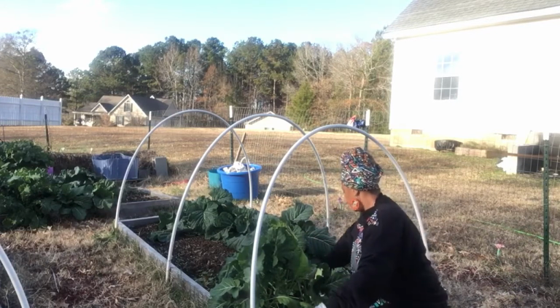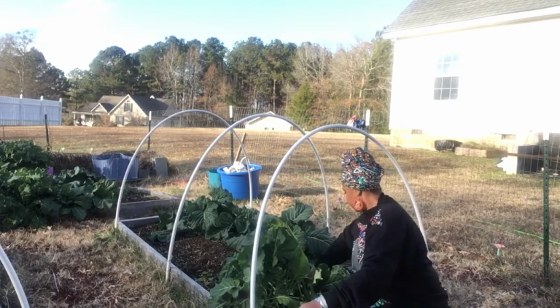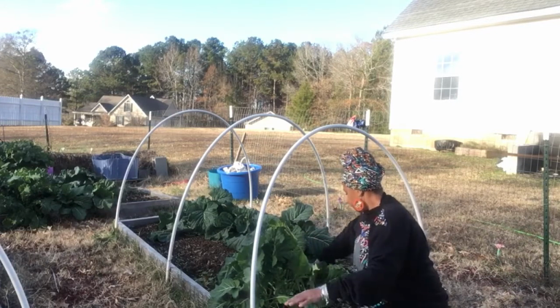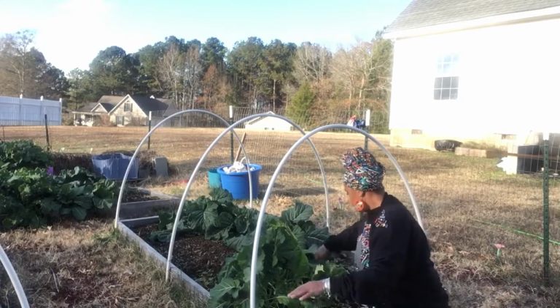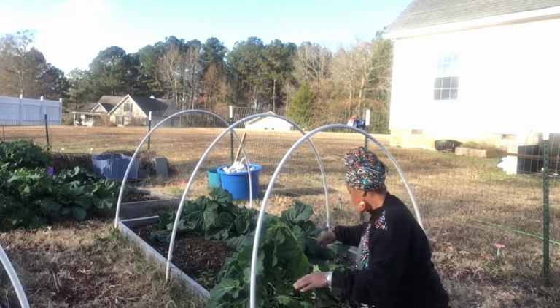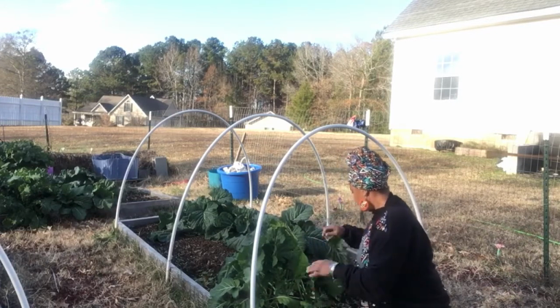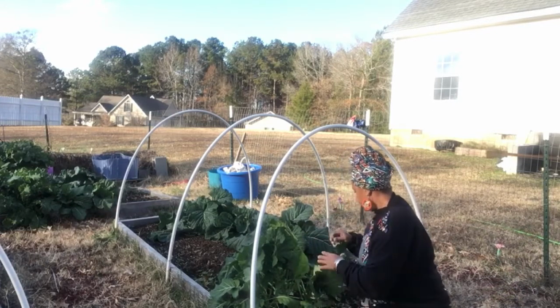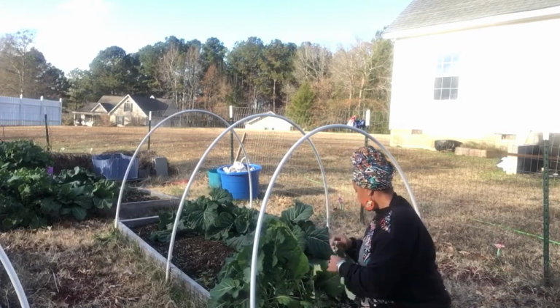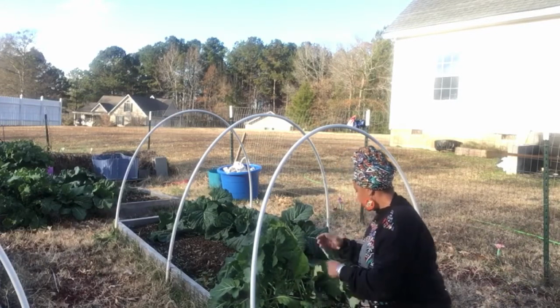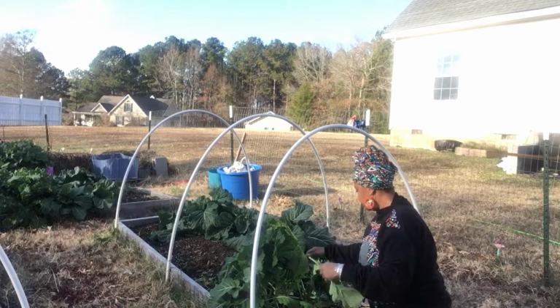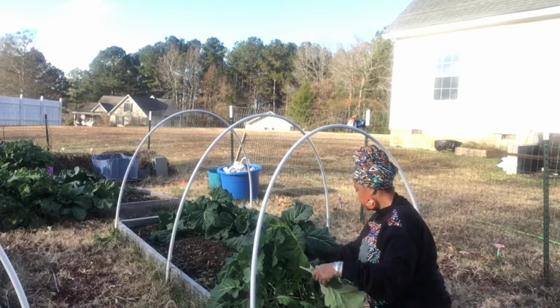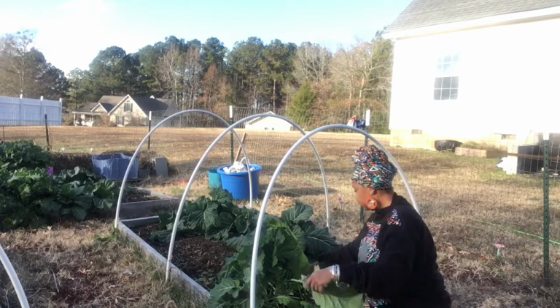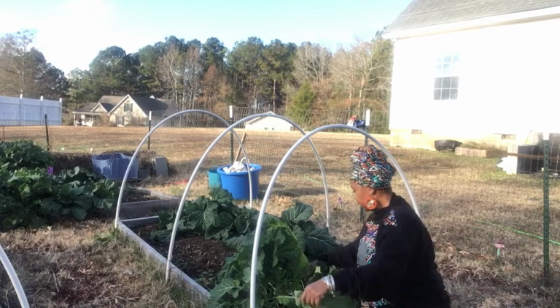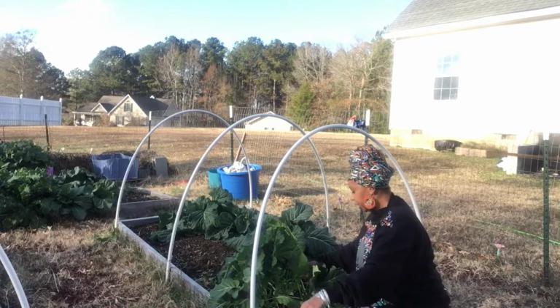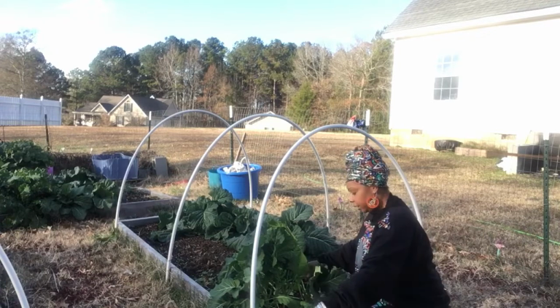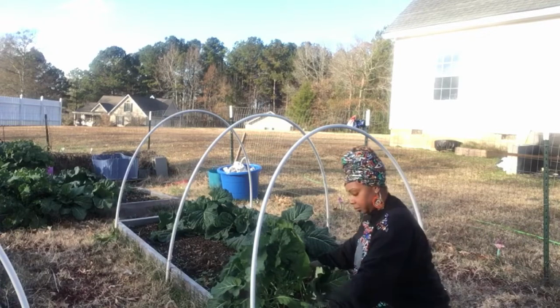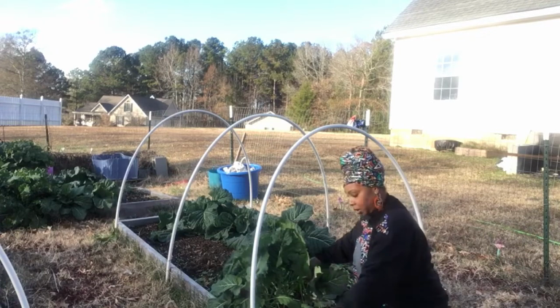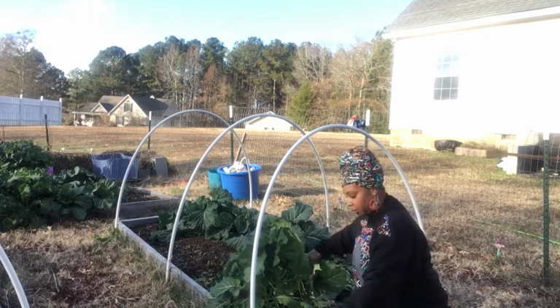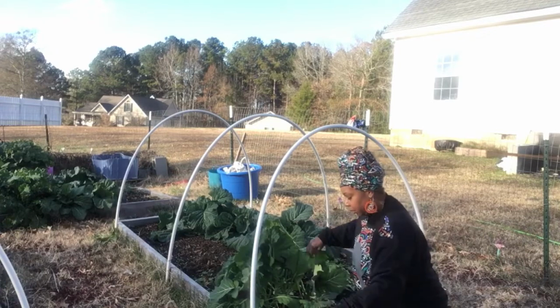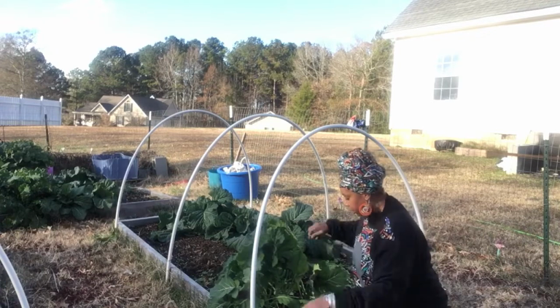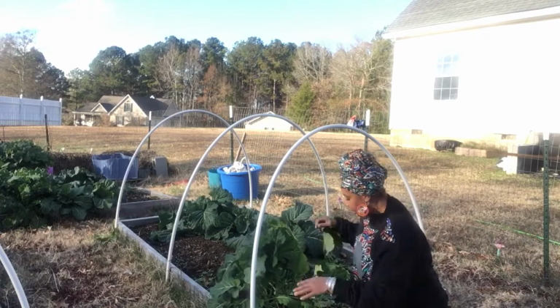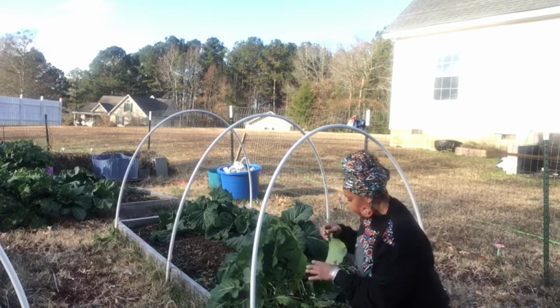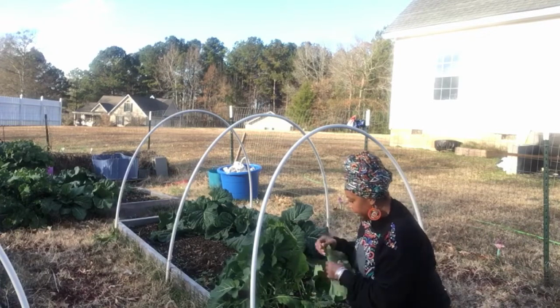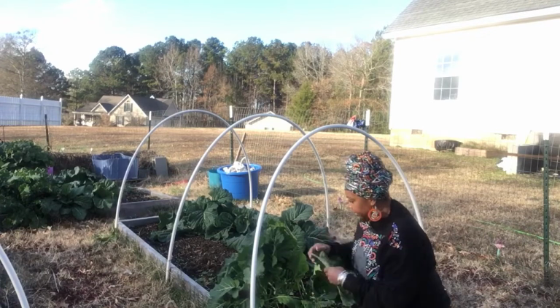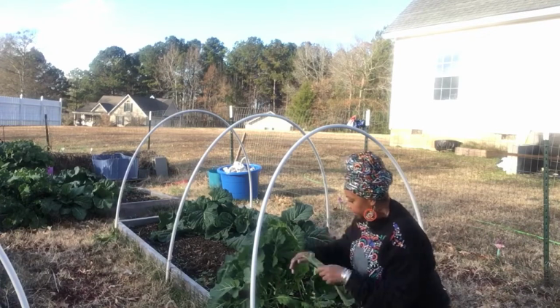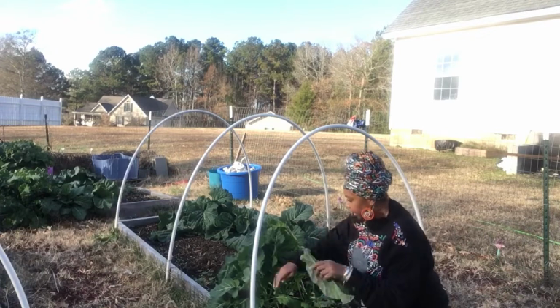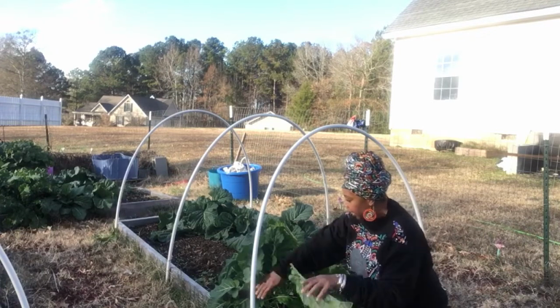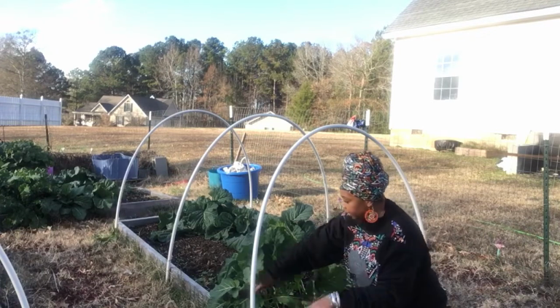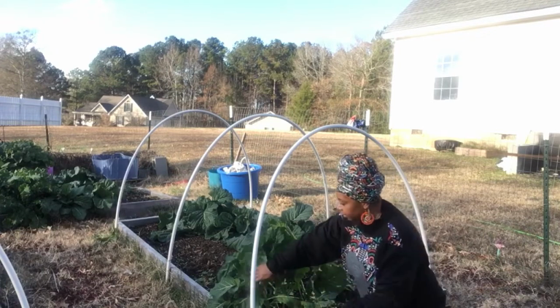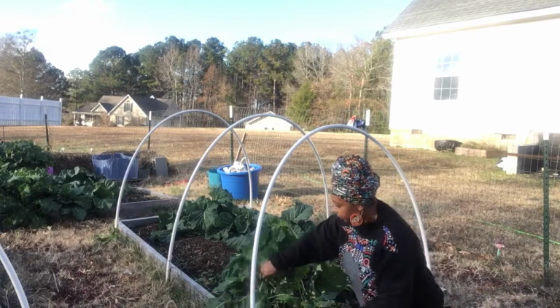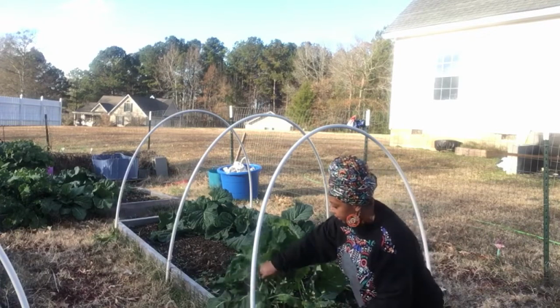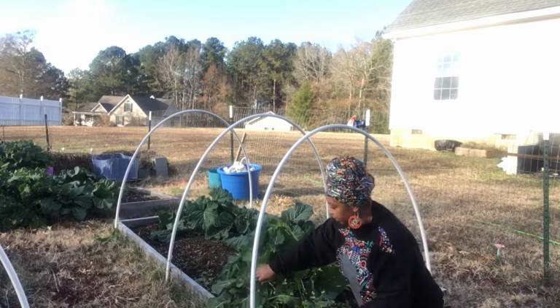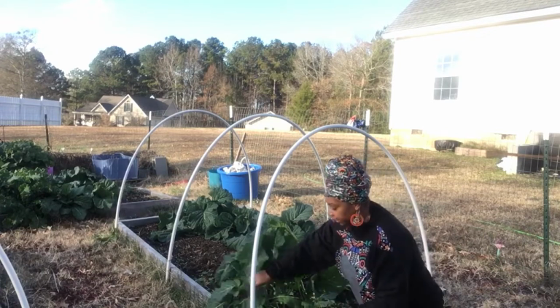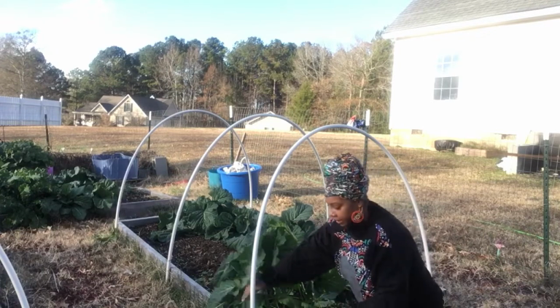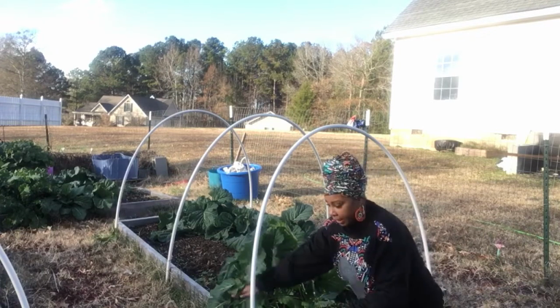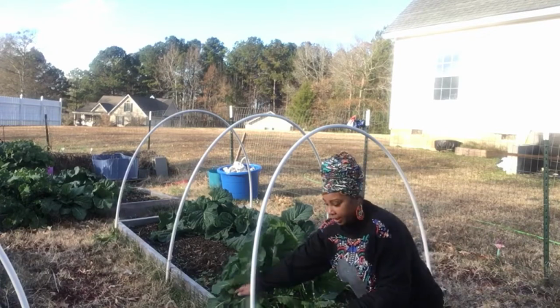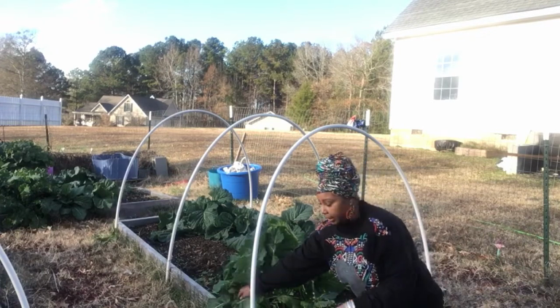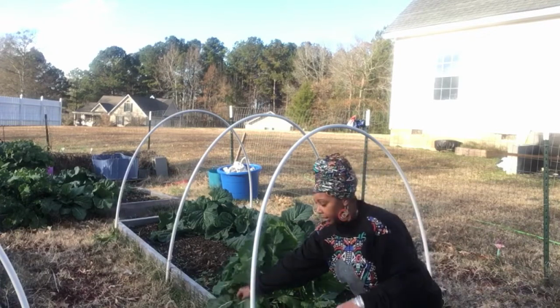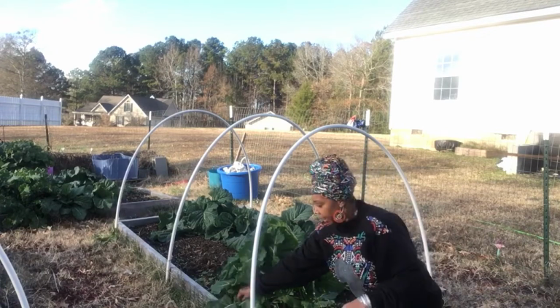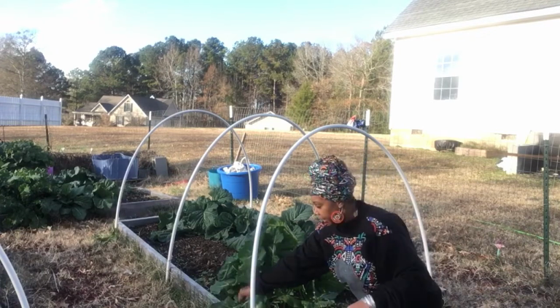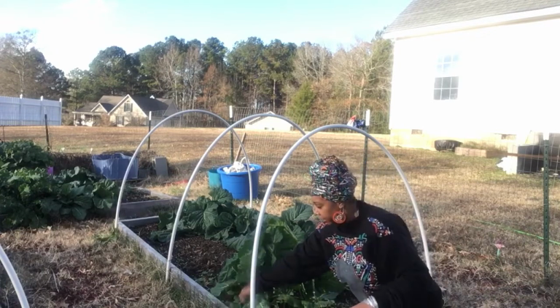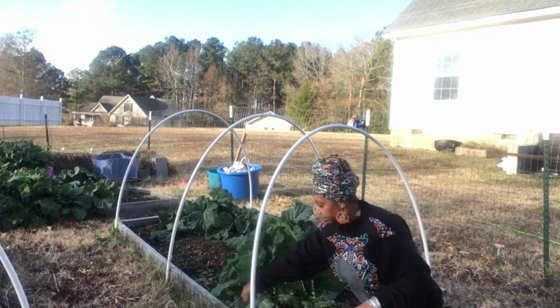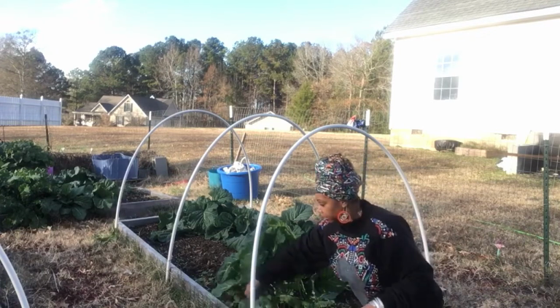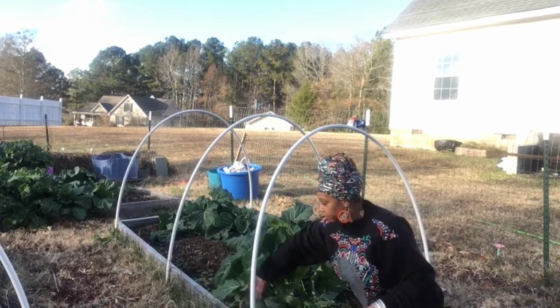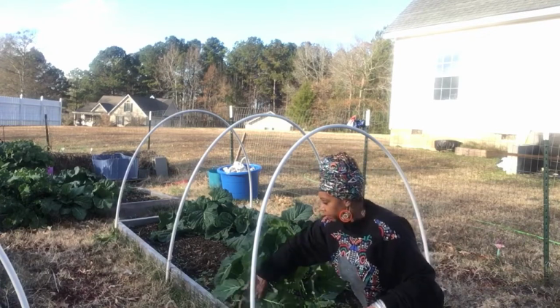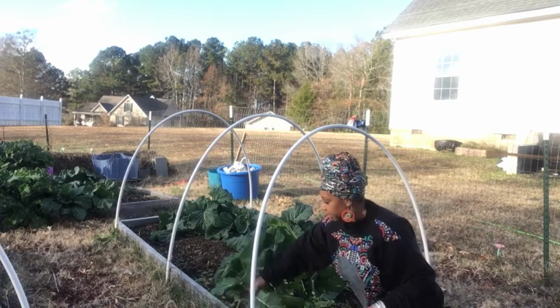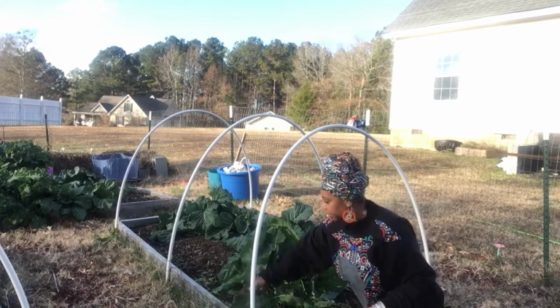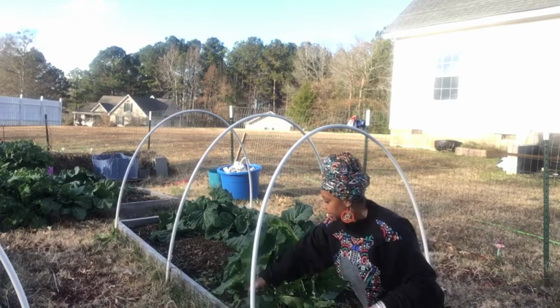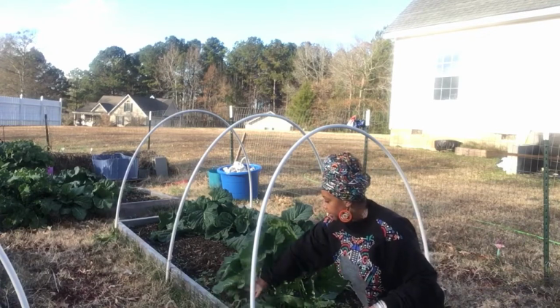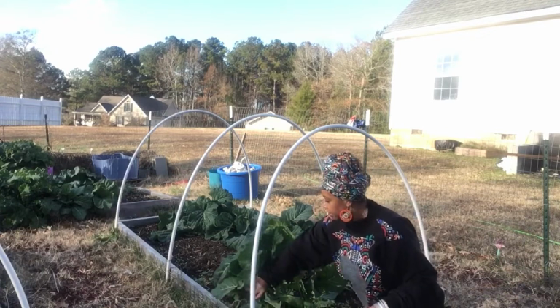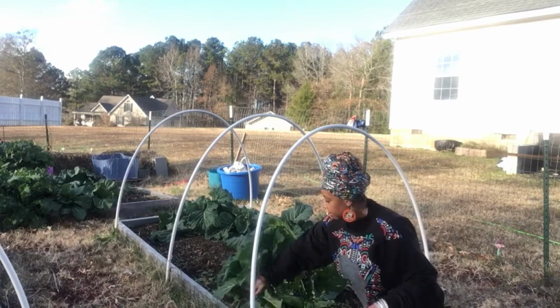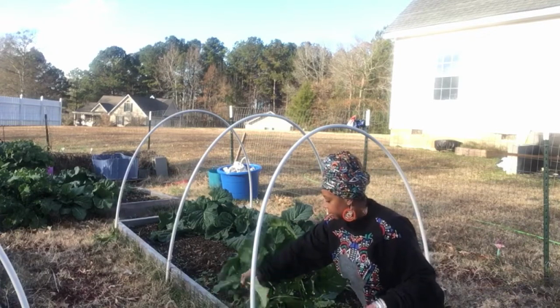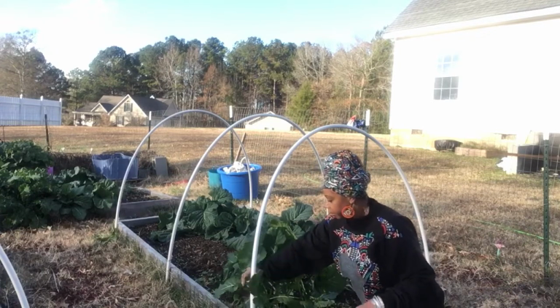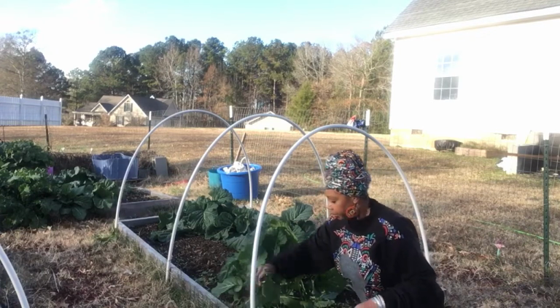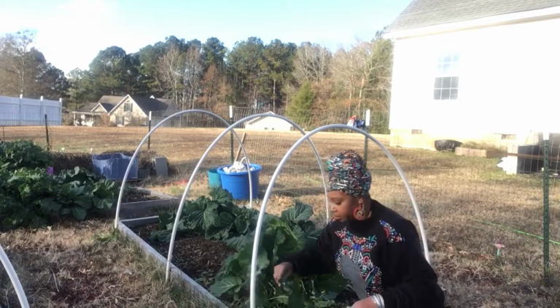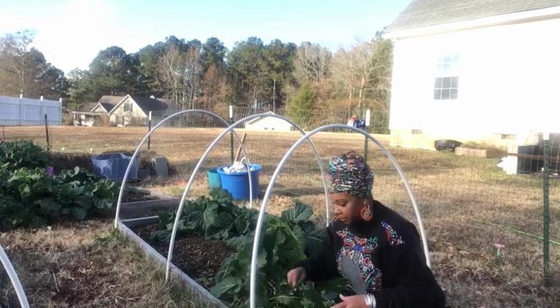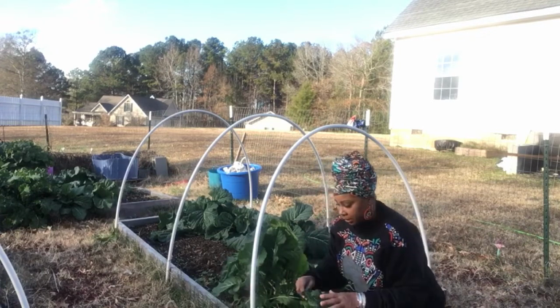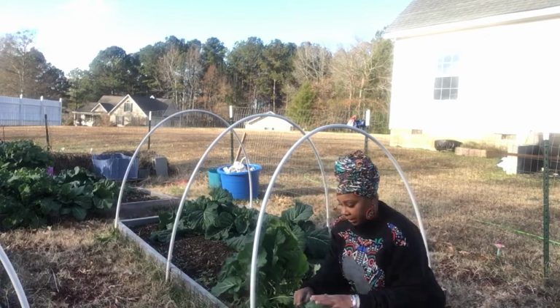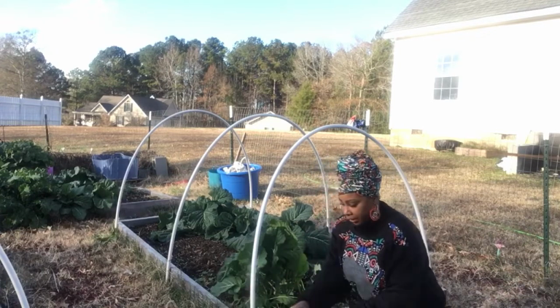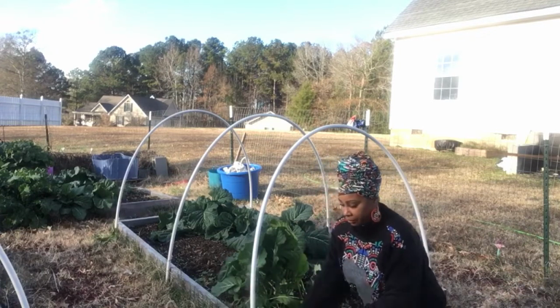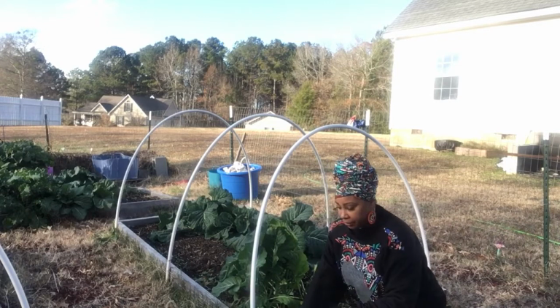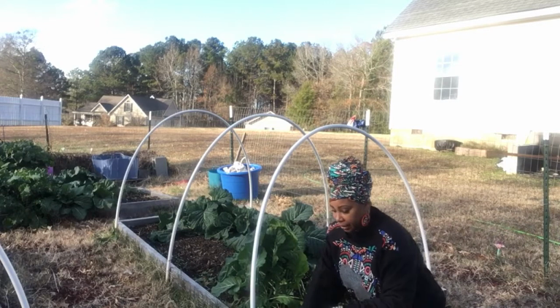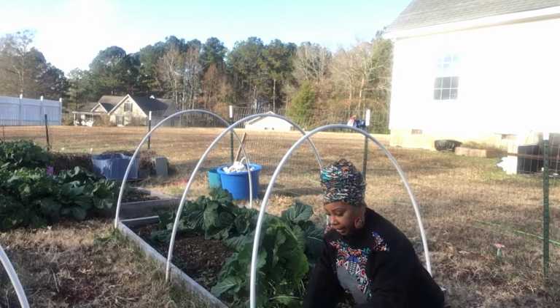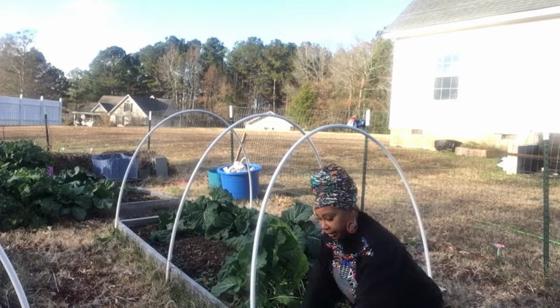And also my son is like, when are you going to make some collard greens? Because I could cook greens pretty much like every day.